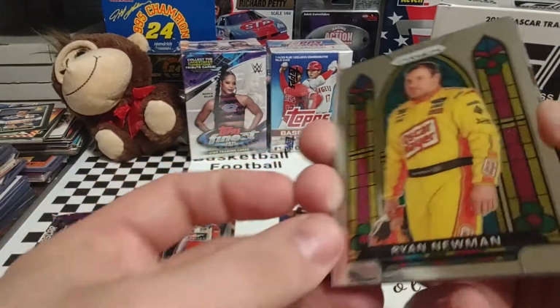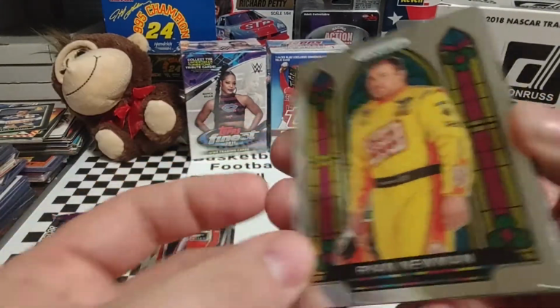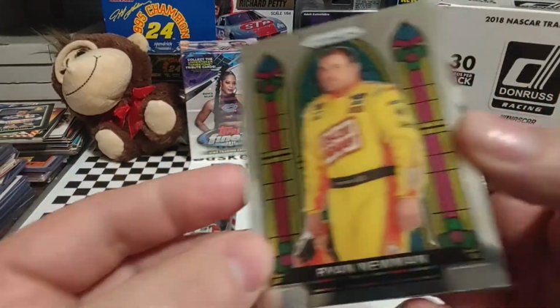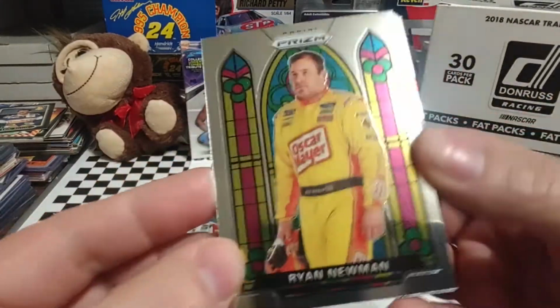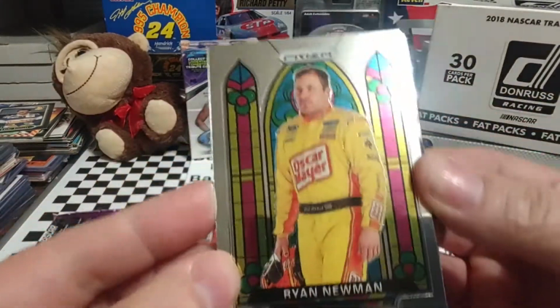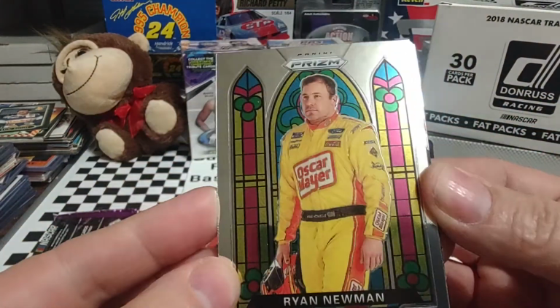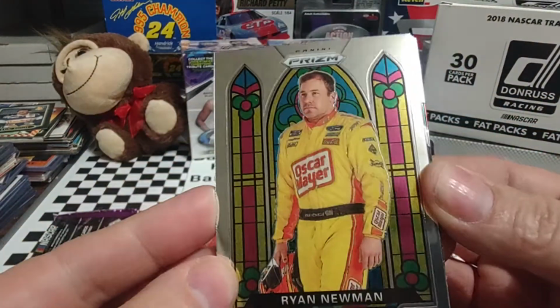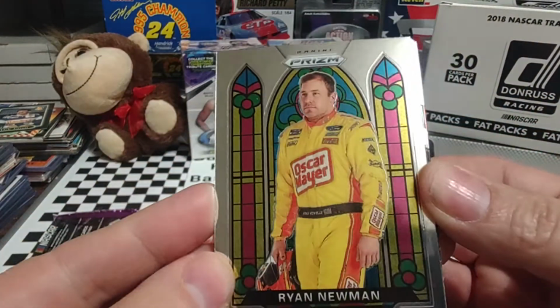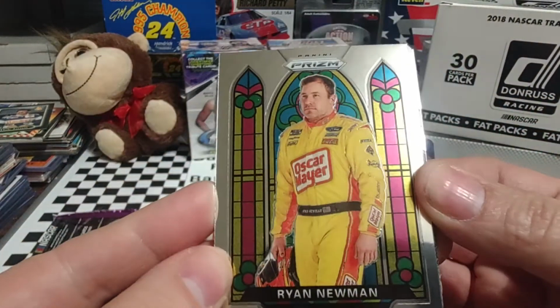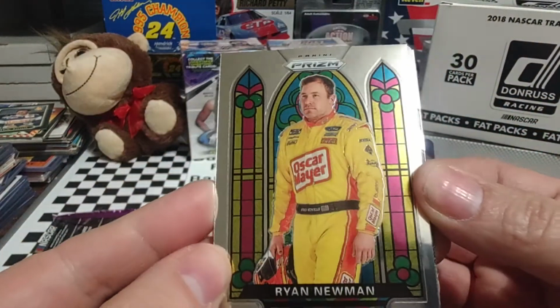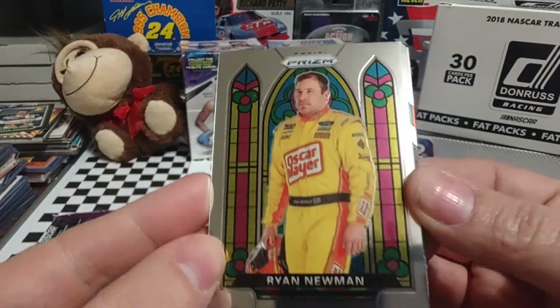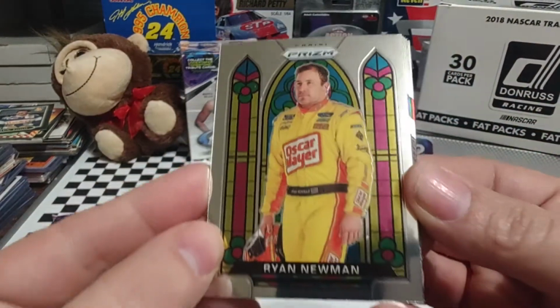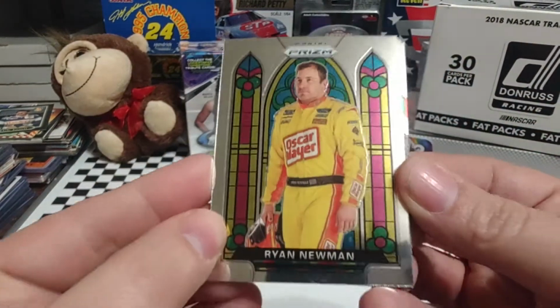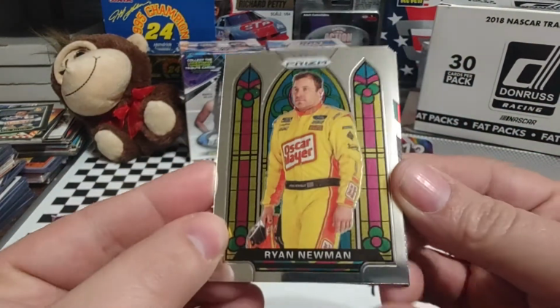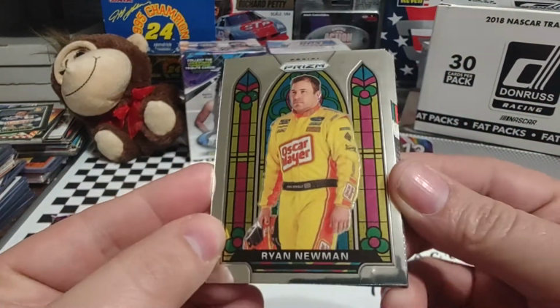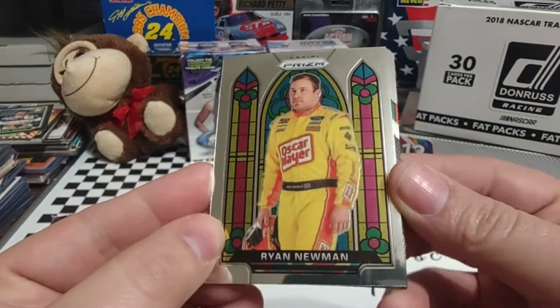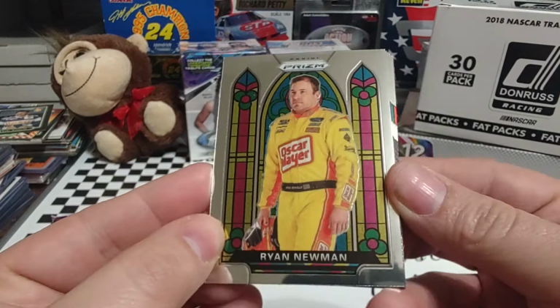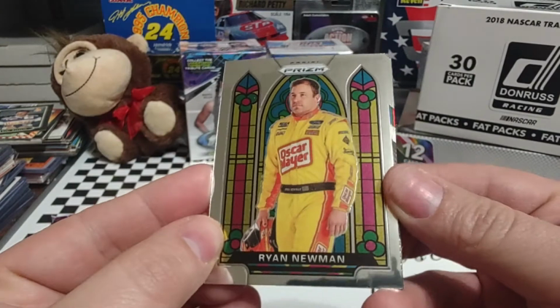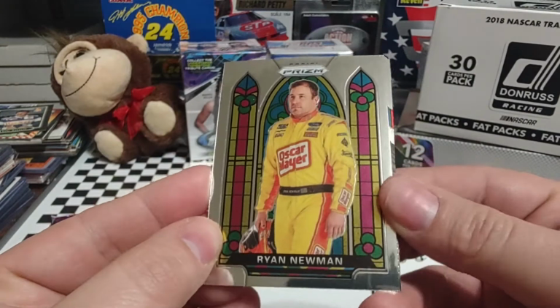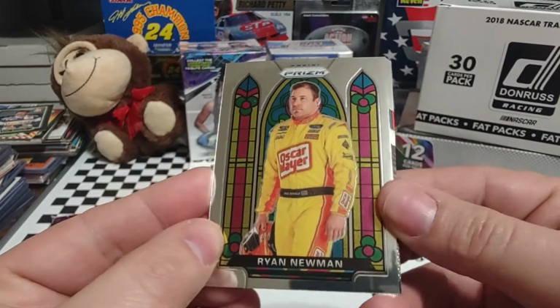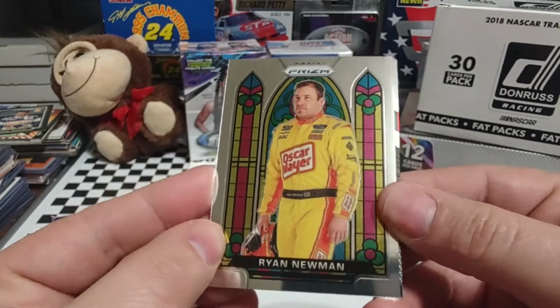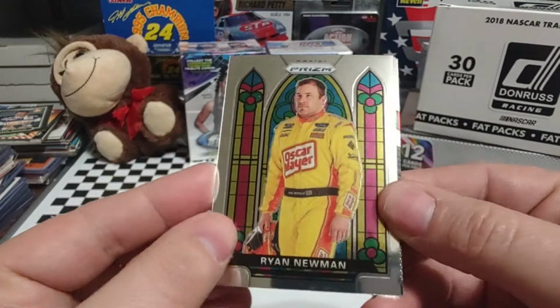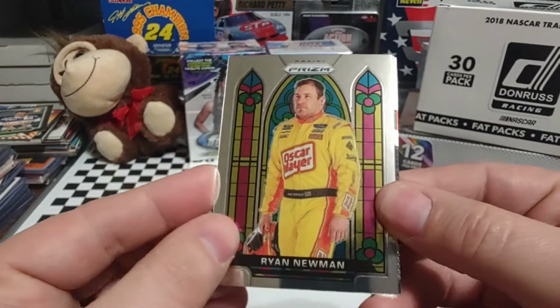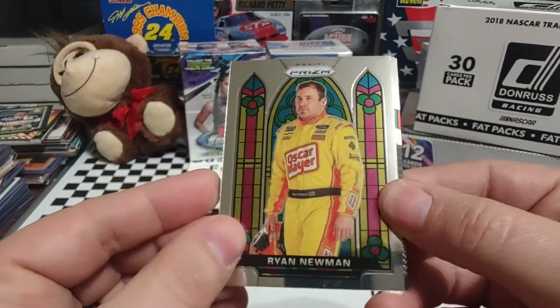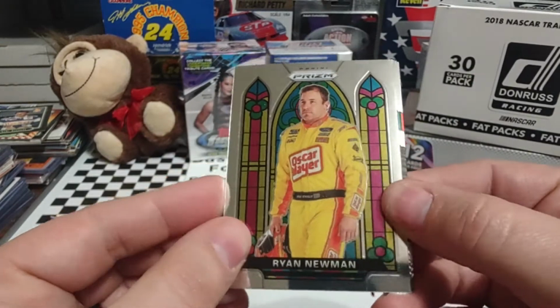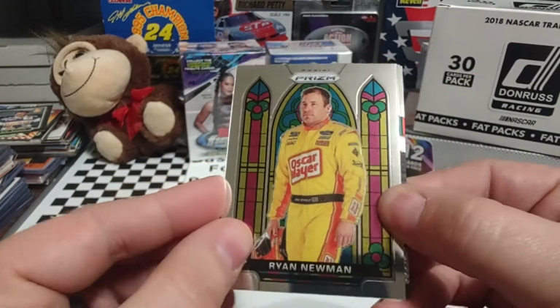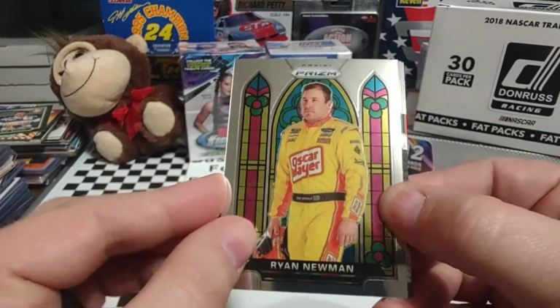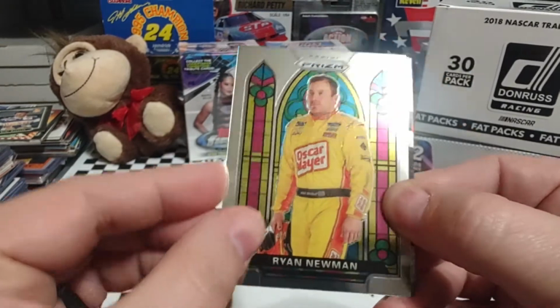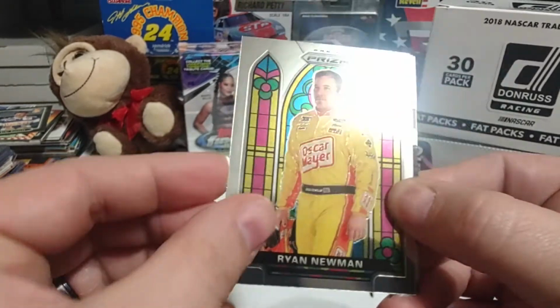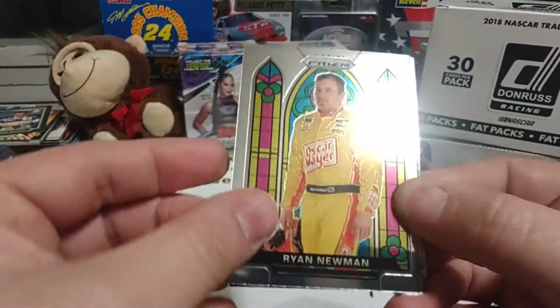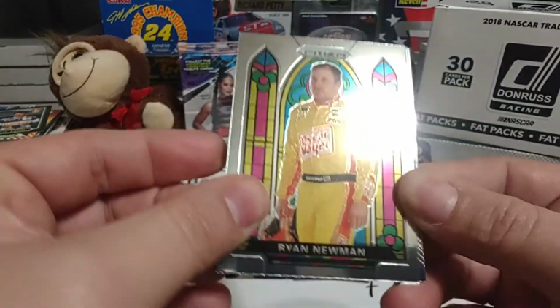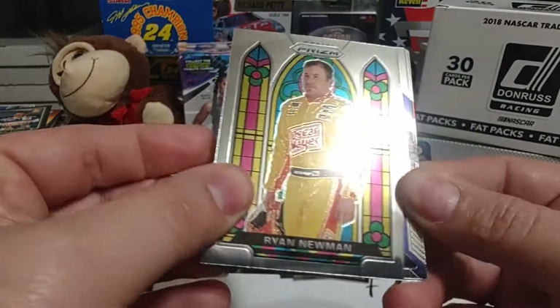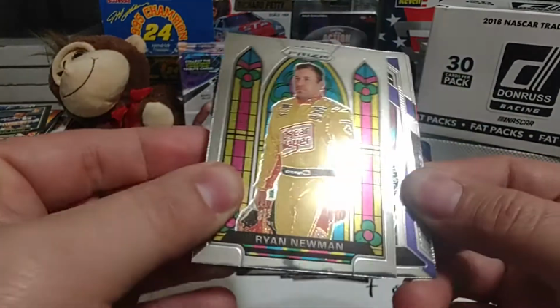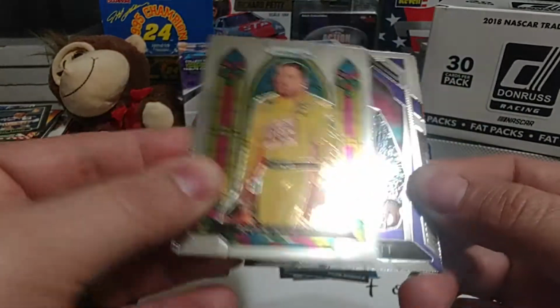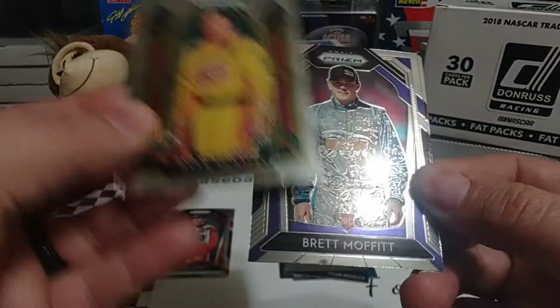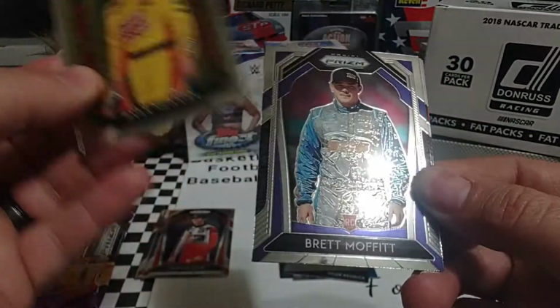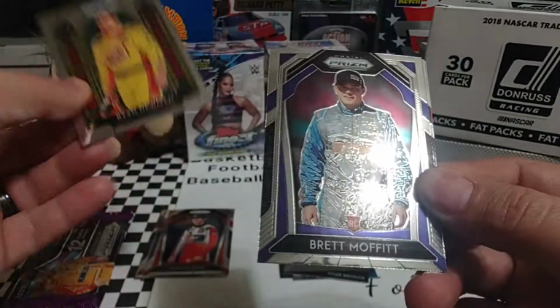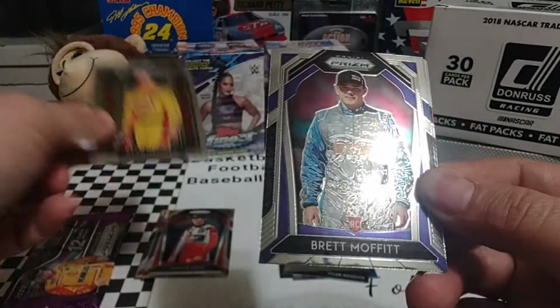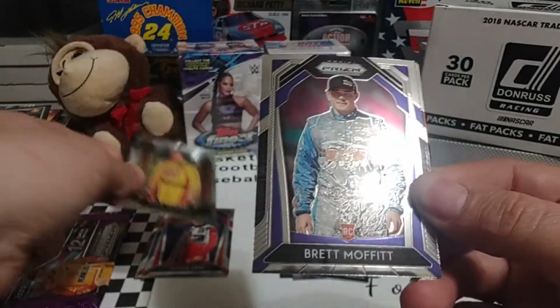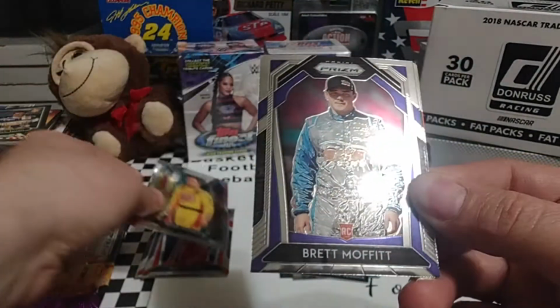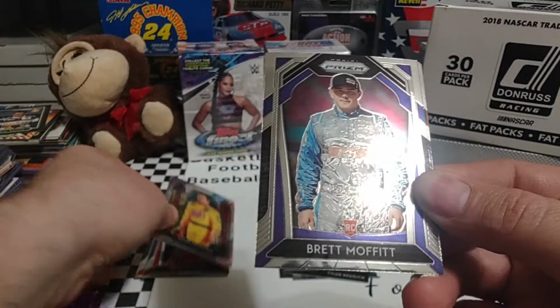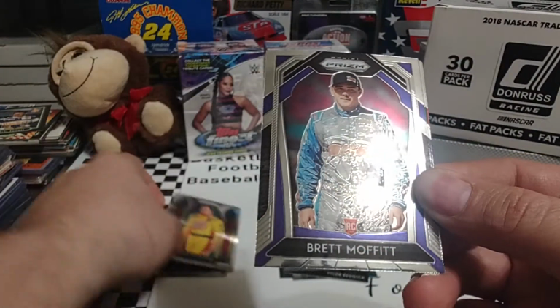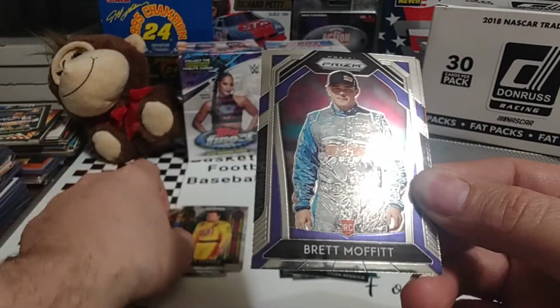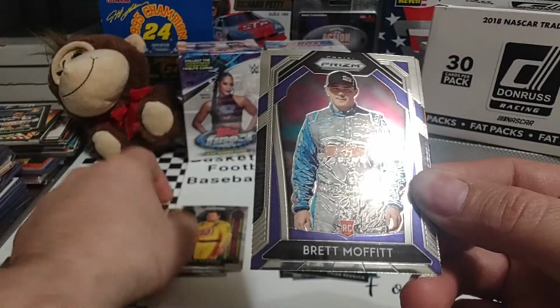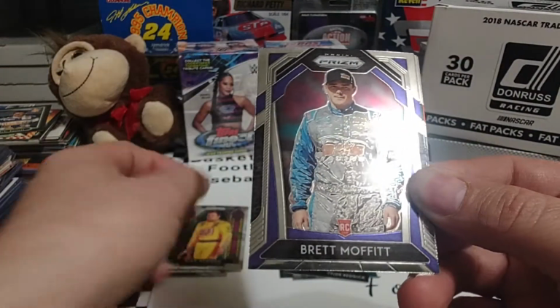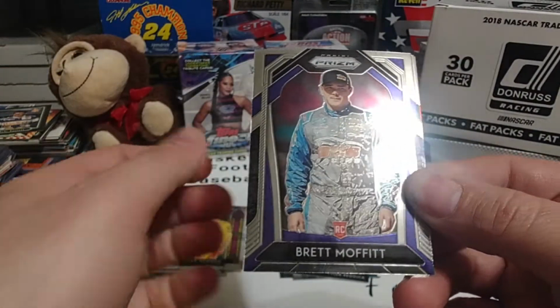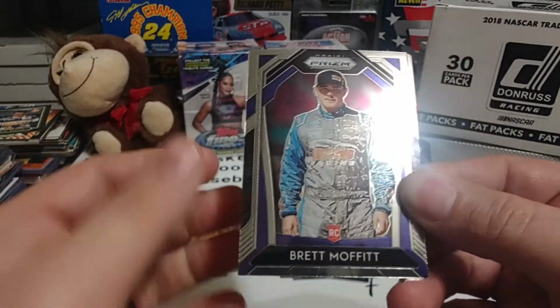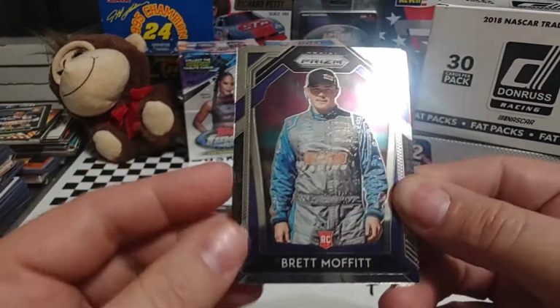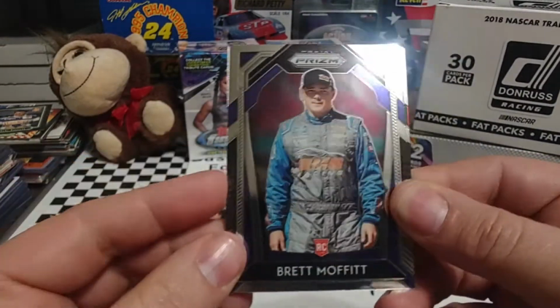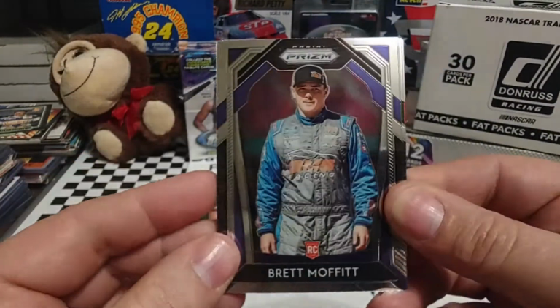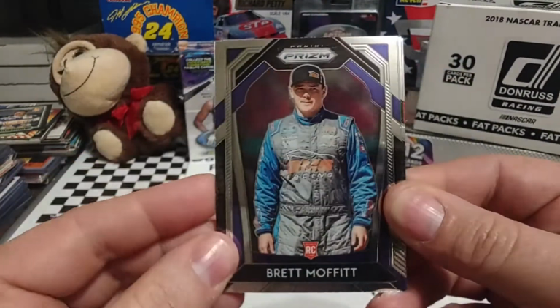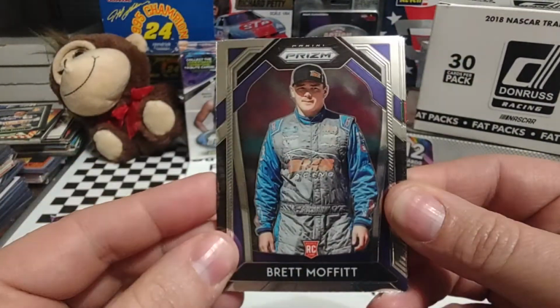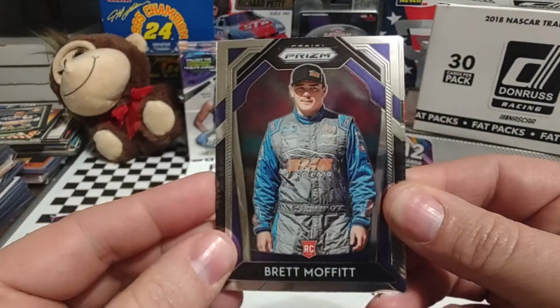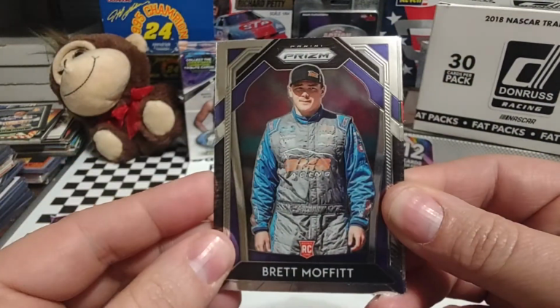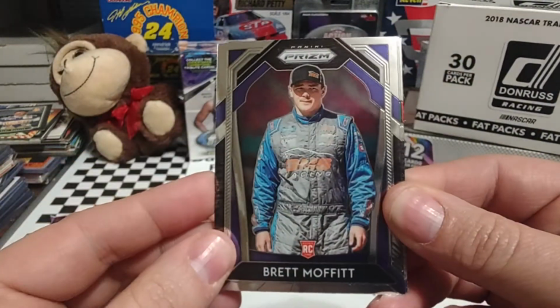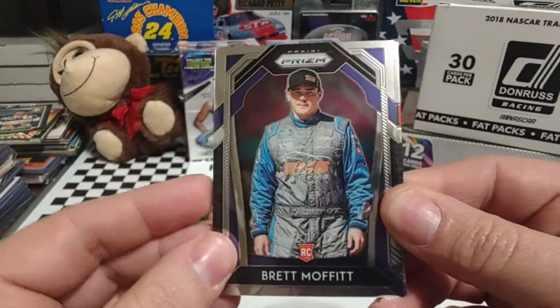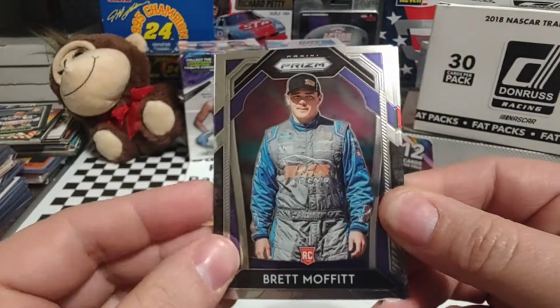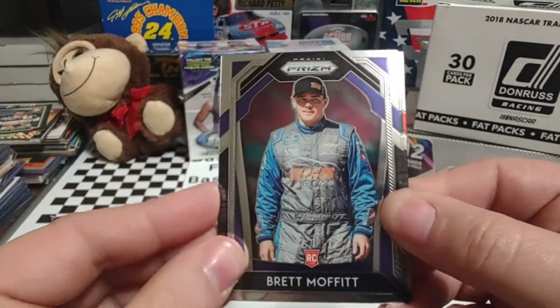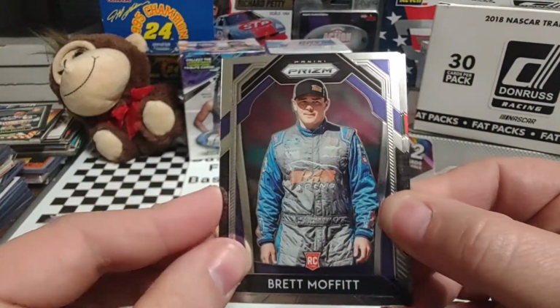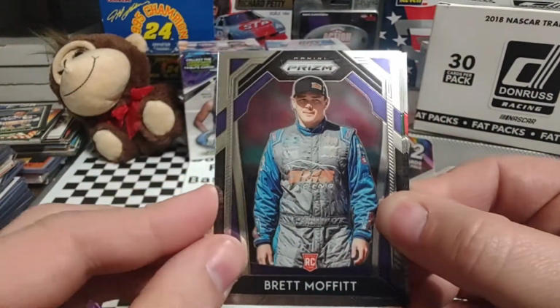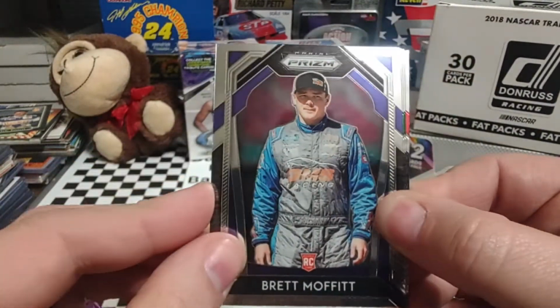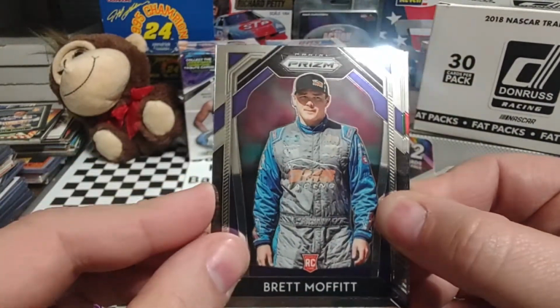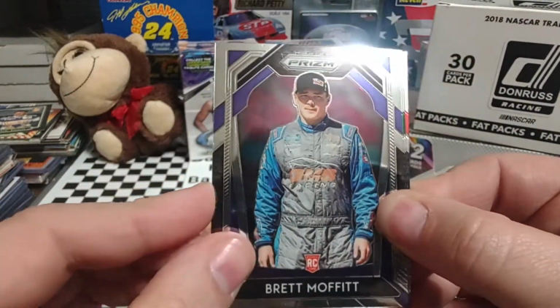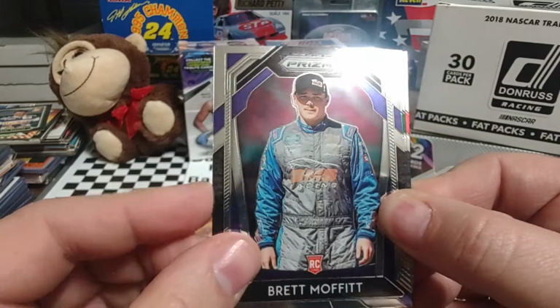Up next is Tyler Reddick — Next Level, should be an insert in NL5. Then a Stained Glass Ryan Newman — Stained Glass was always a popular series in Prism. Brett Moffitt rookie card.